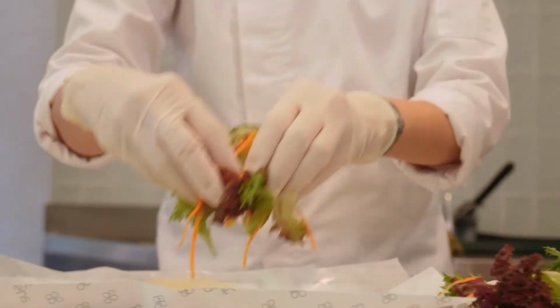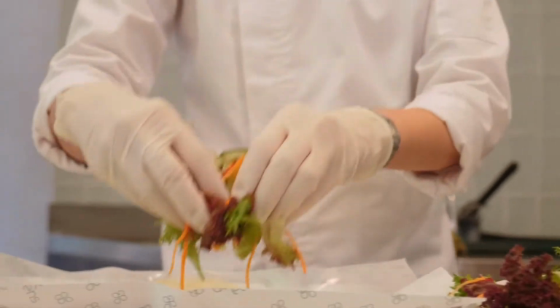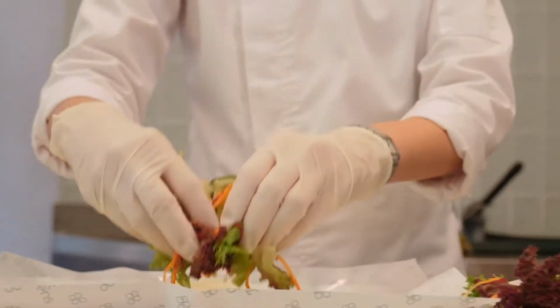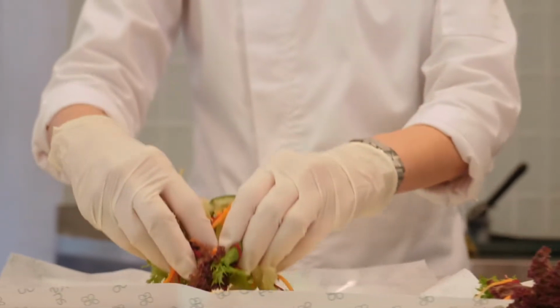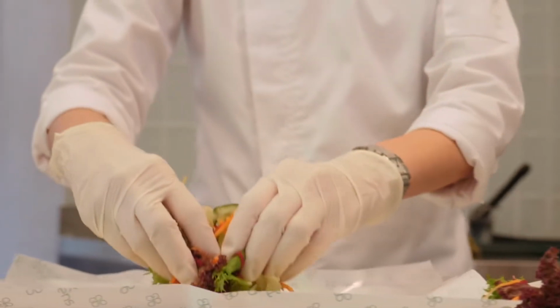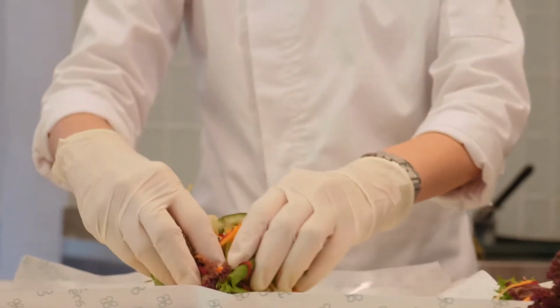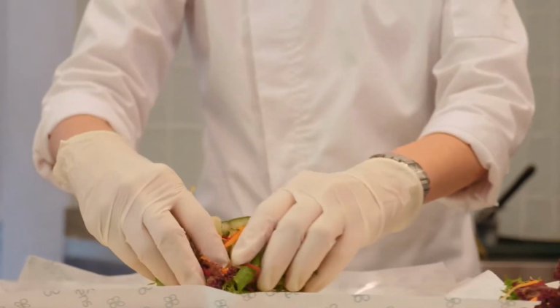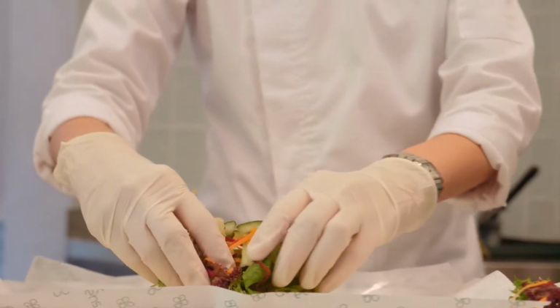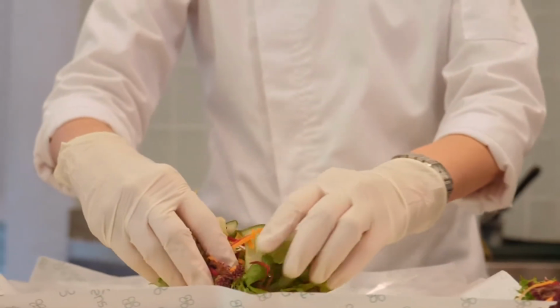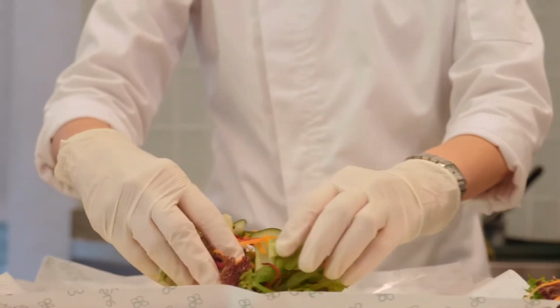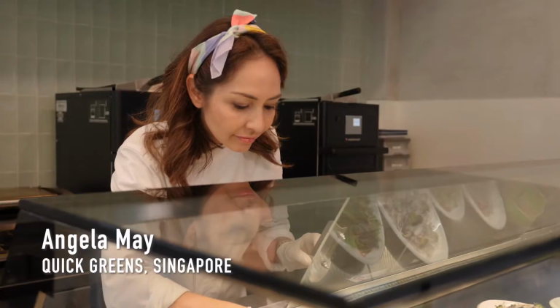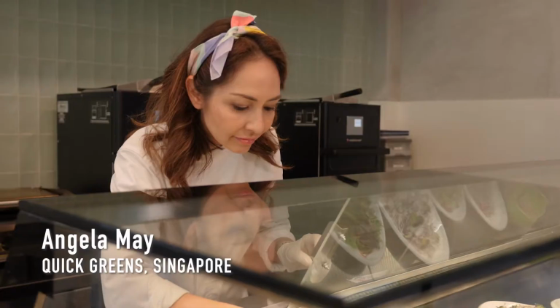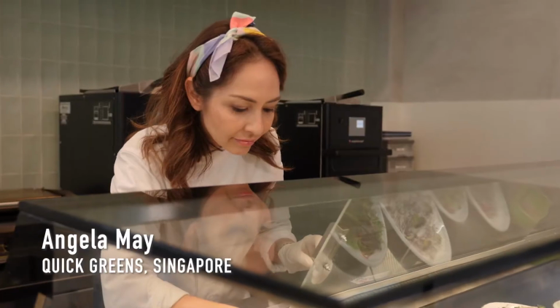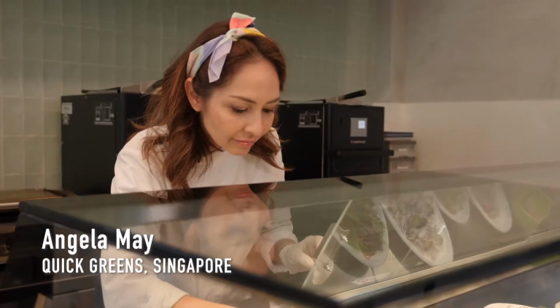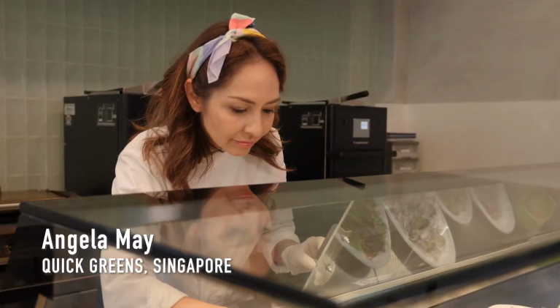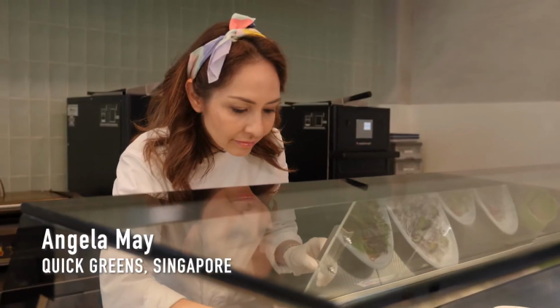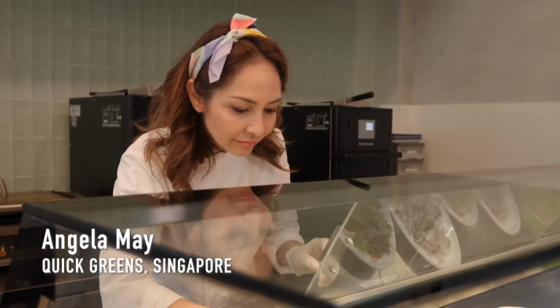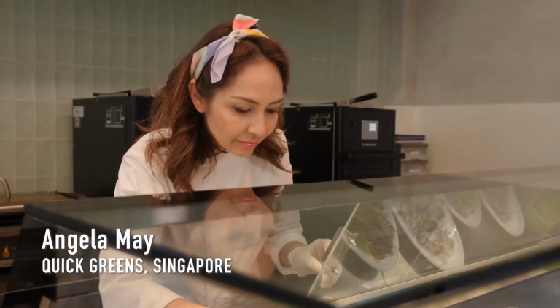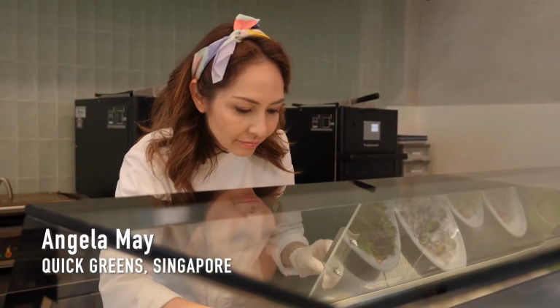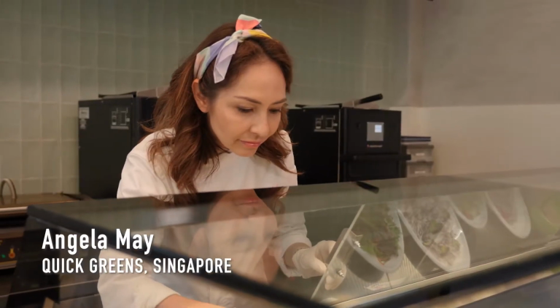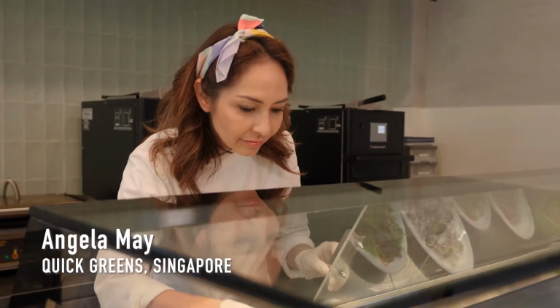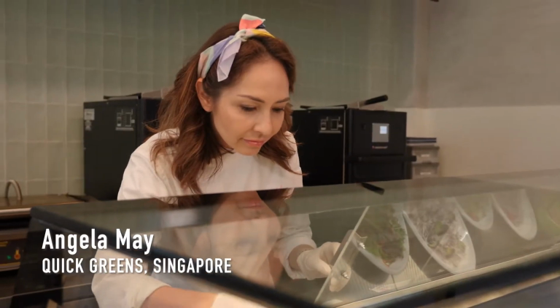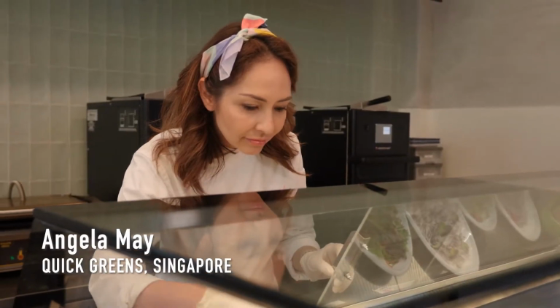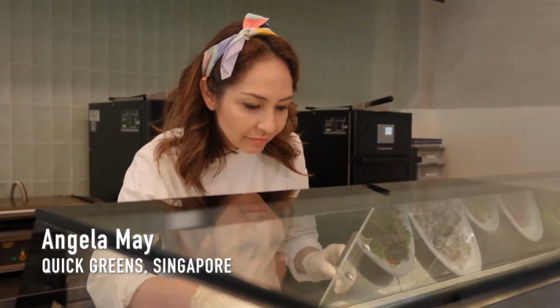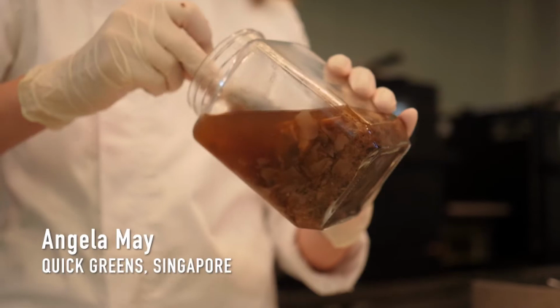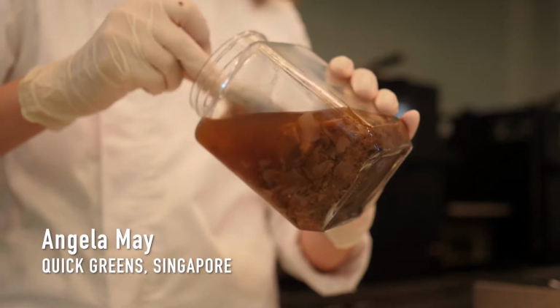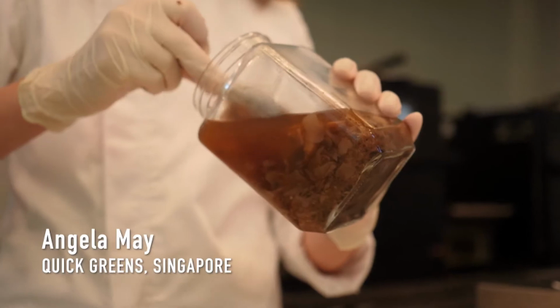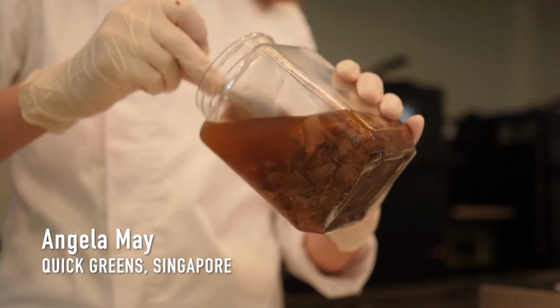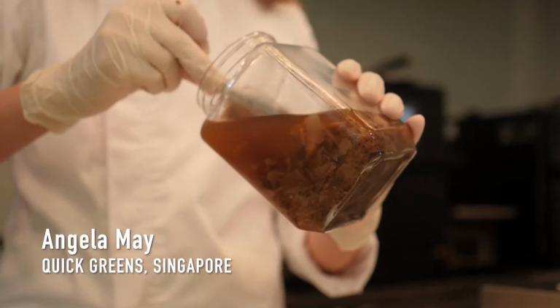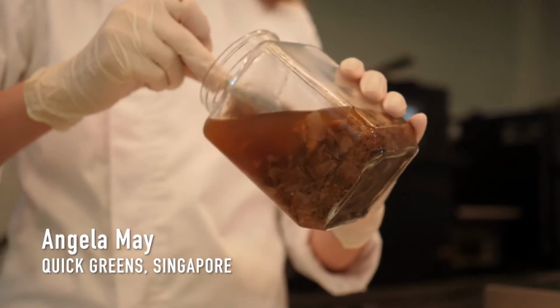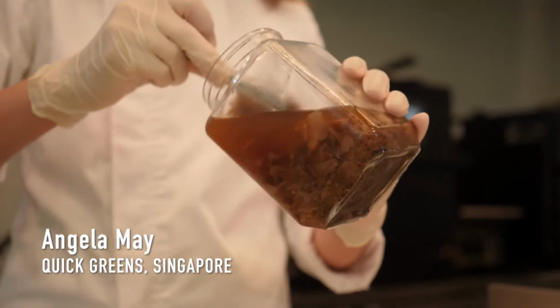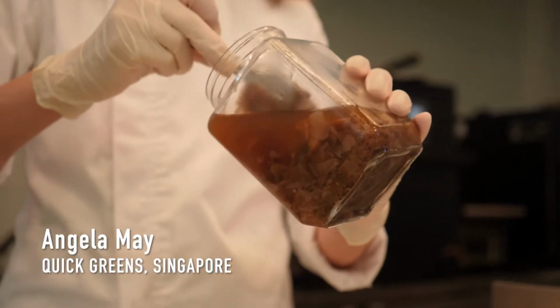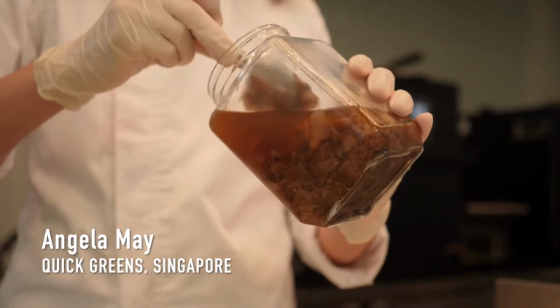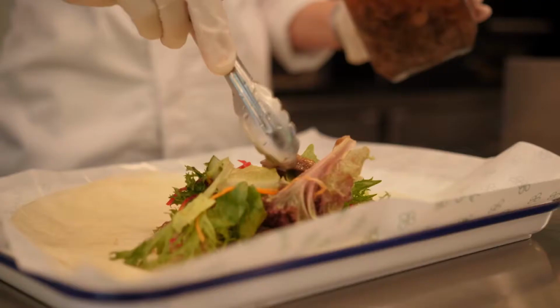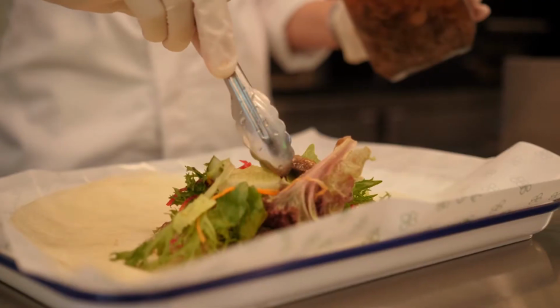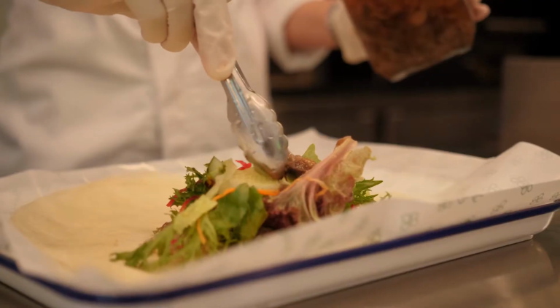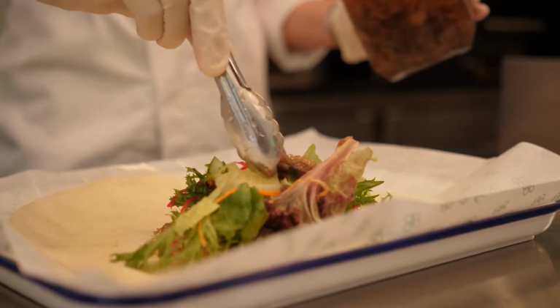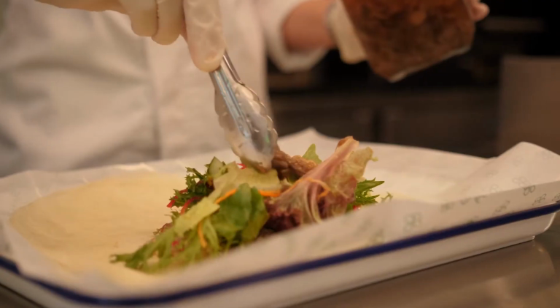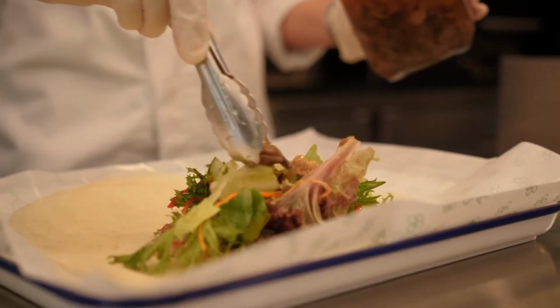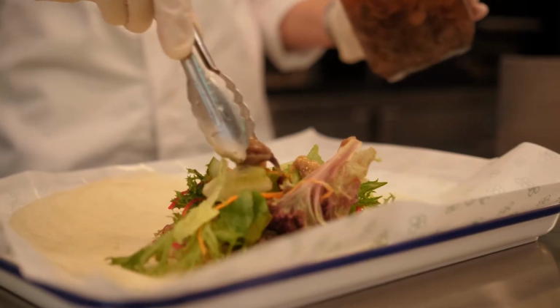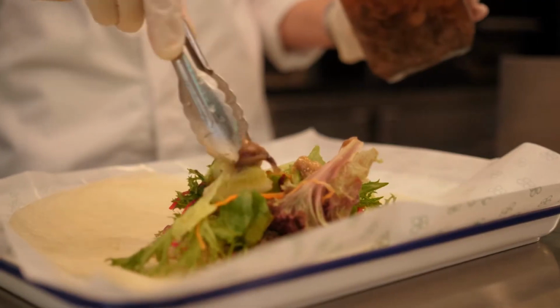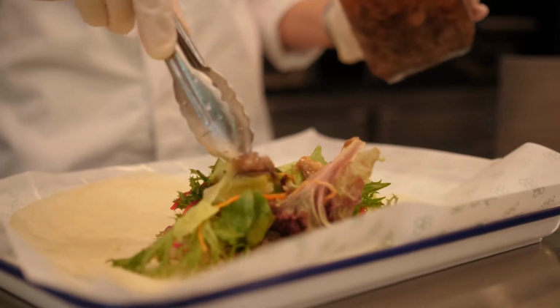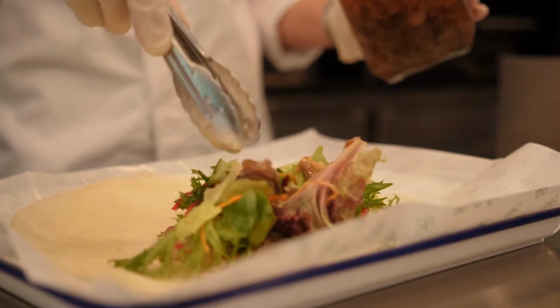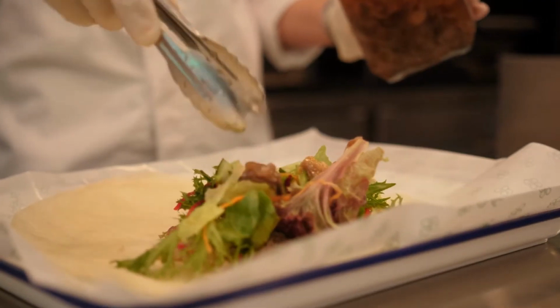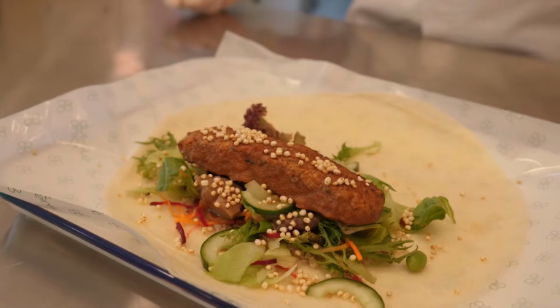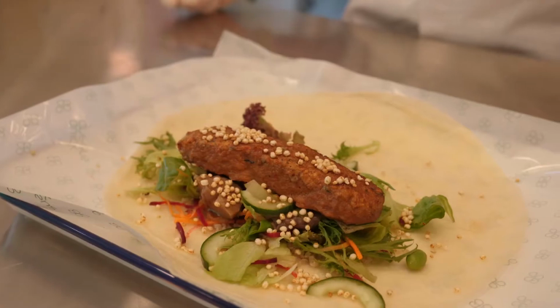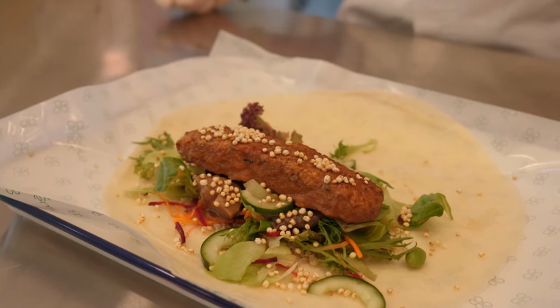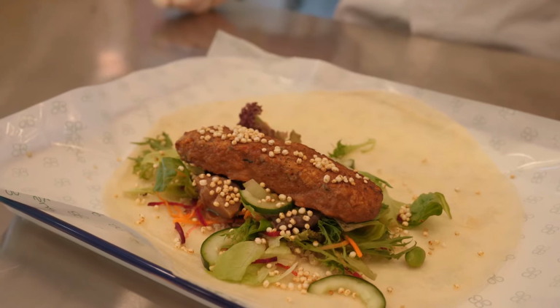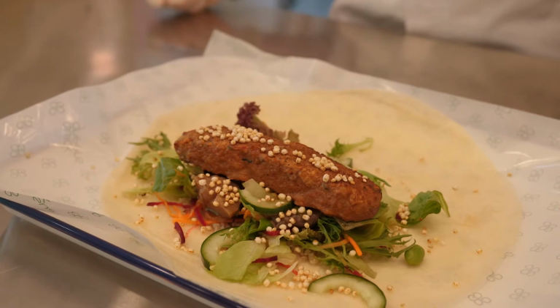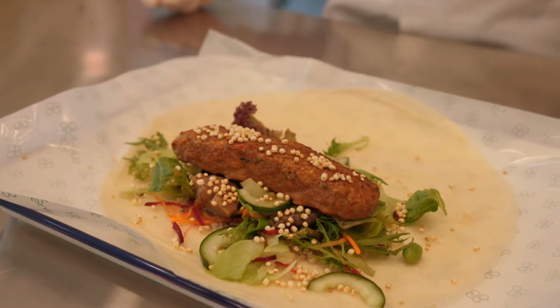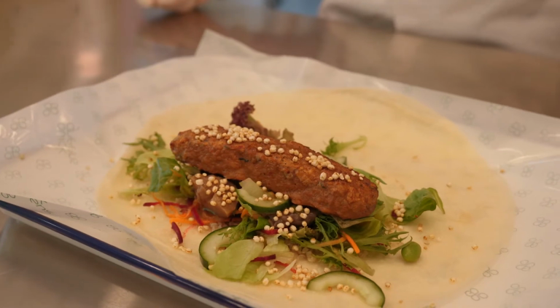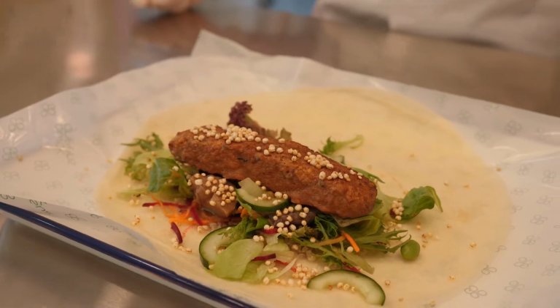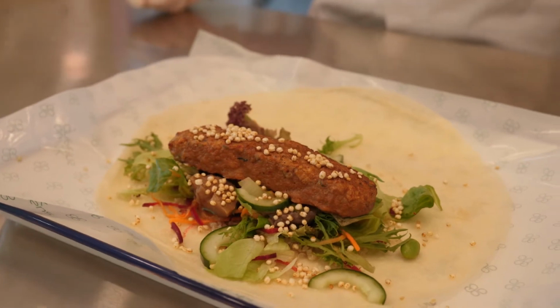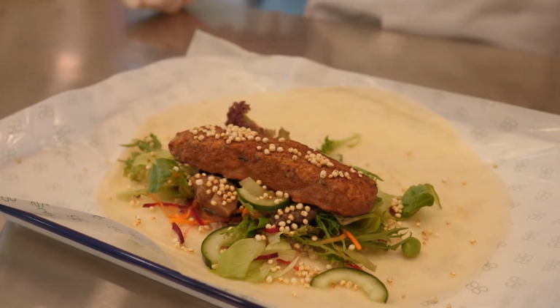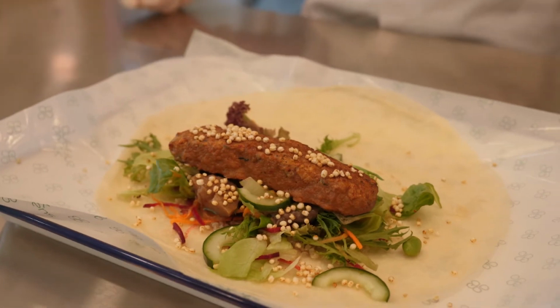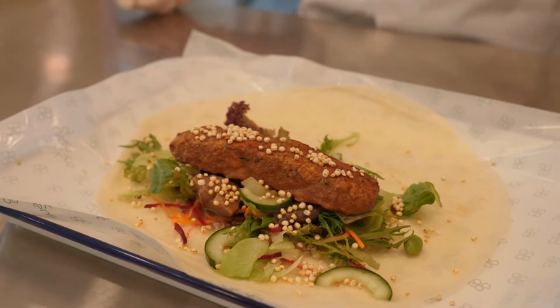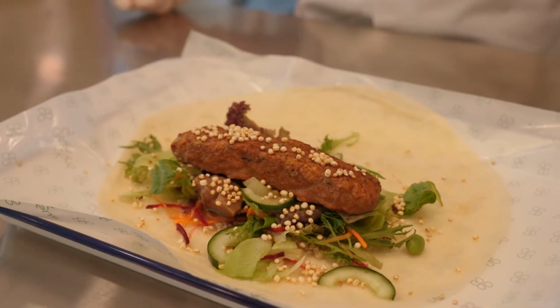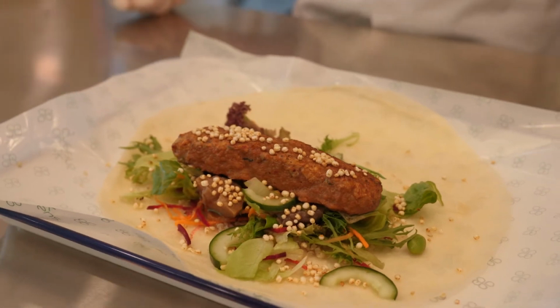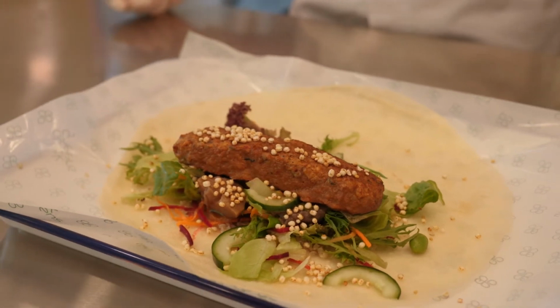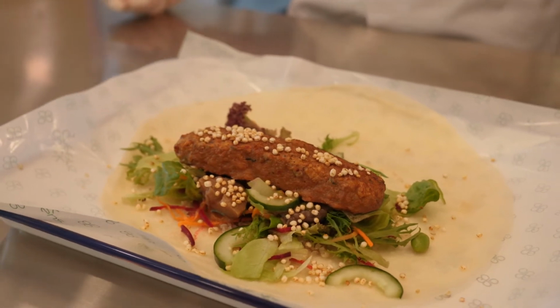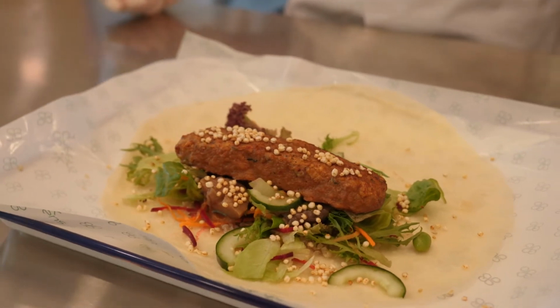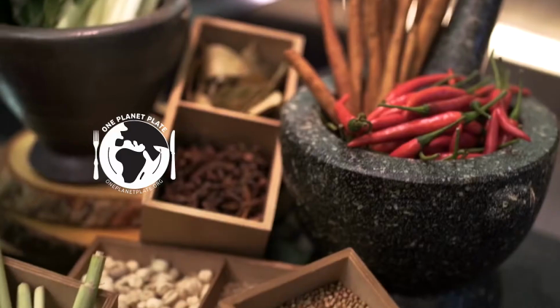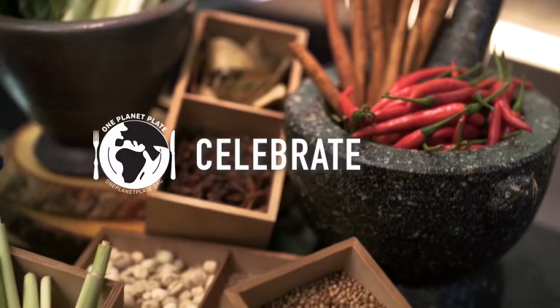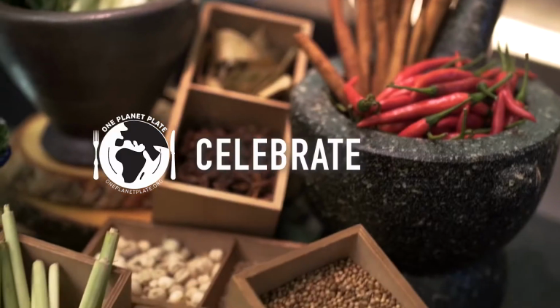We've made our laksa wrap completely vegan. It leaves you satisfied and not craving for anything else.